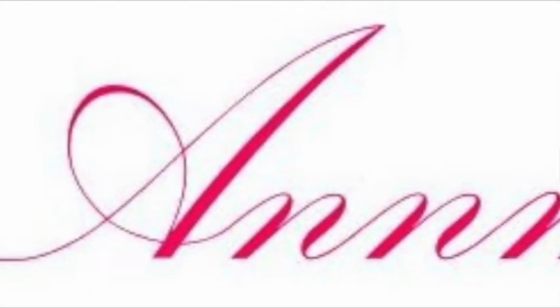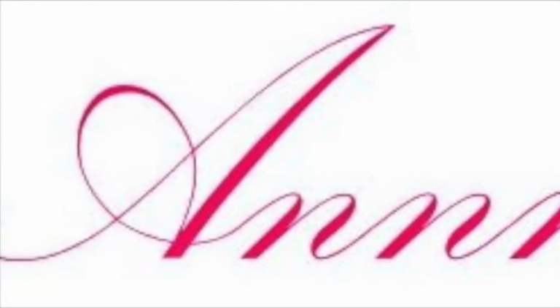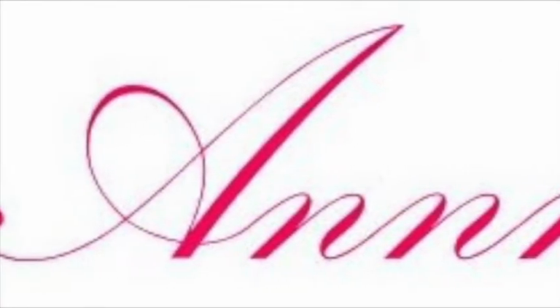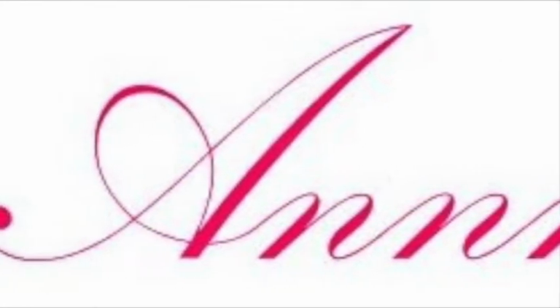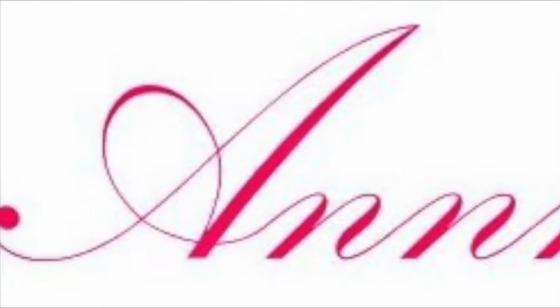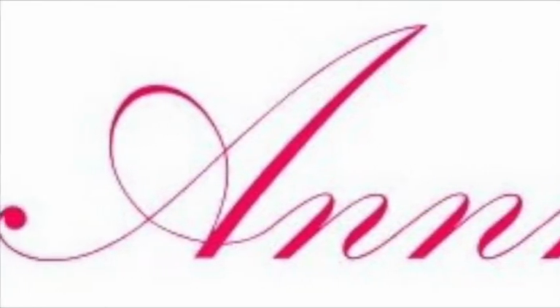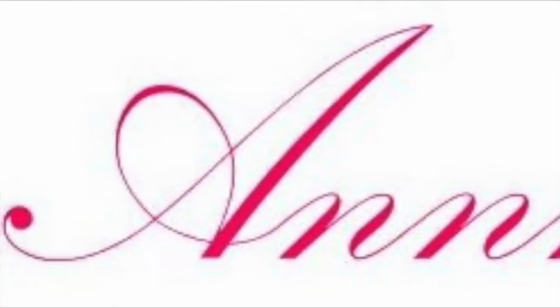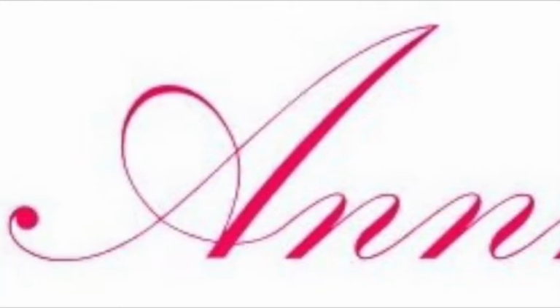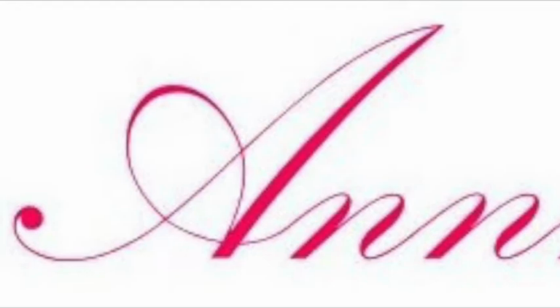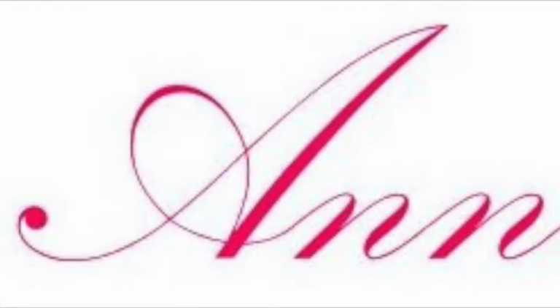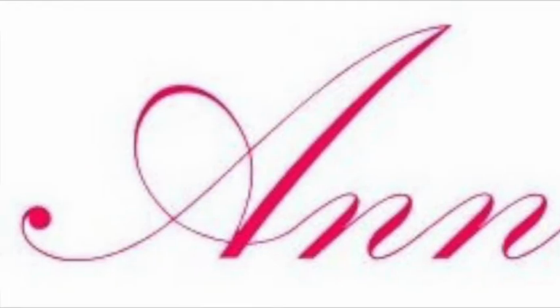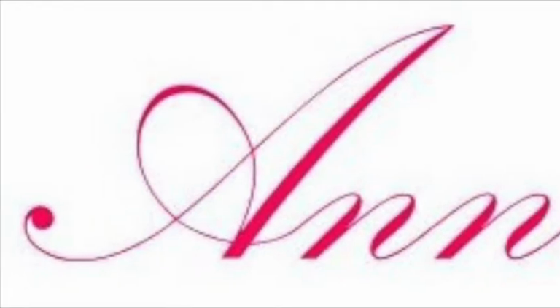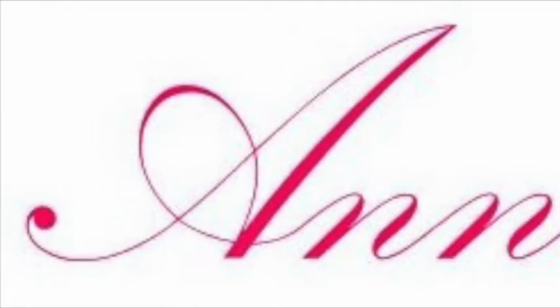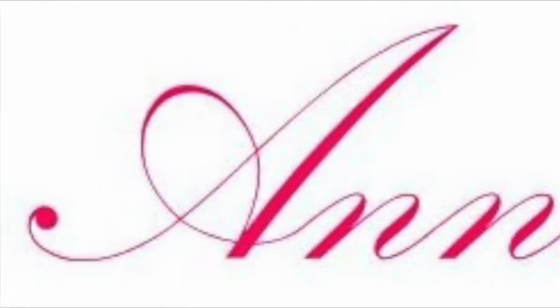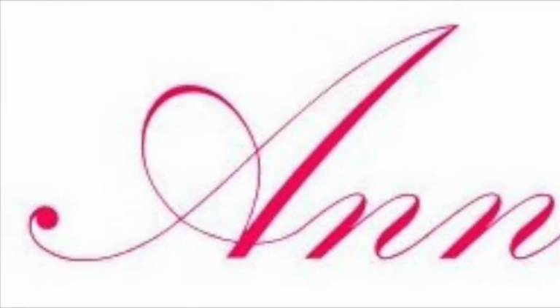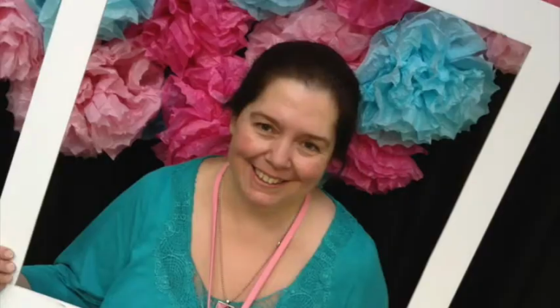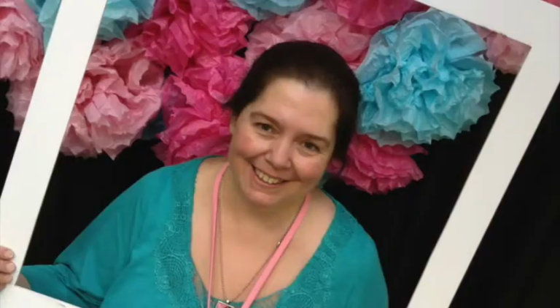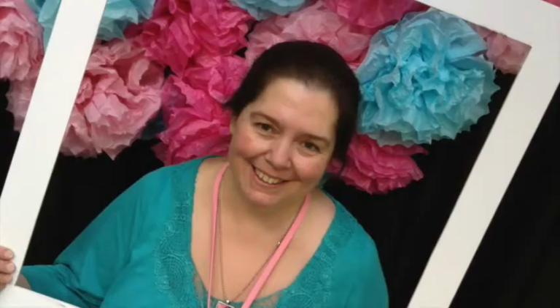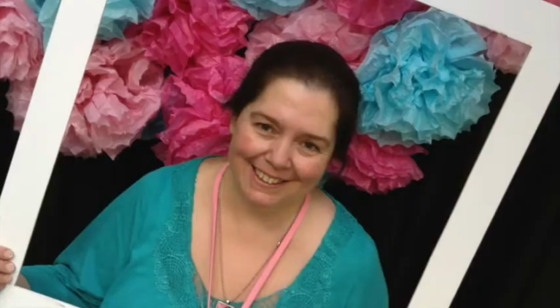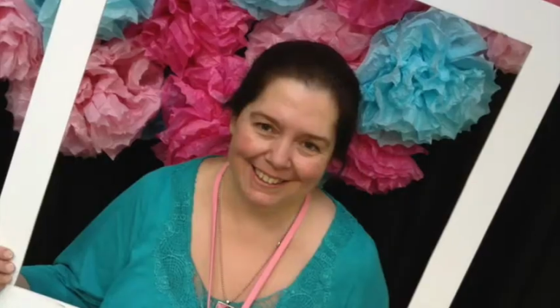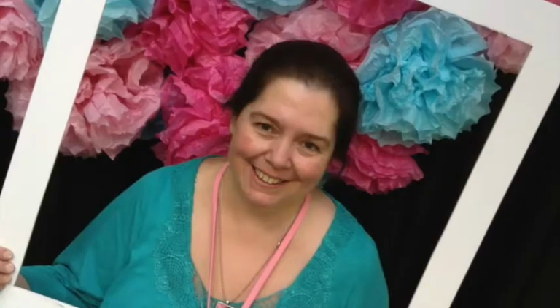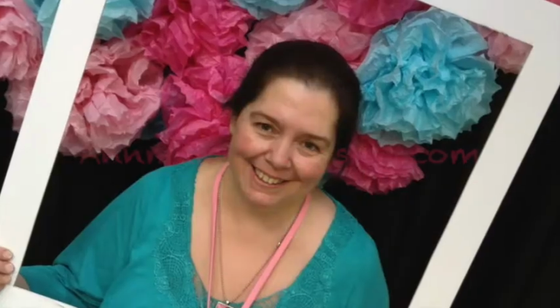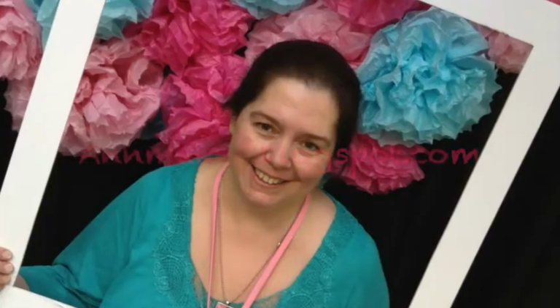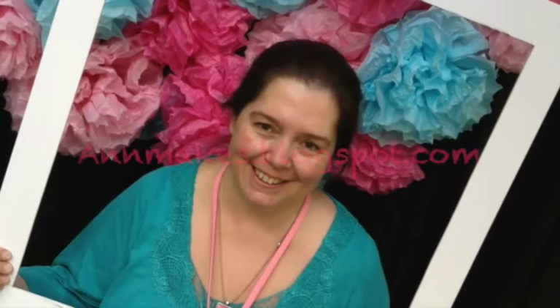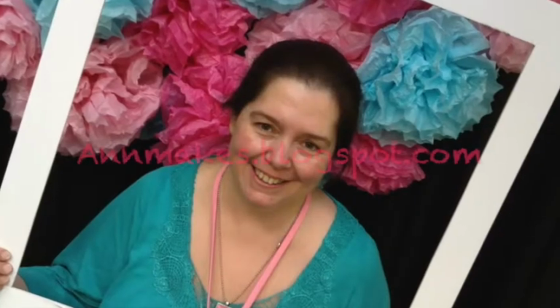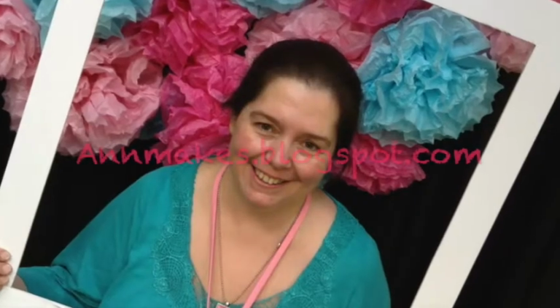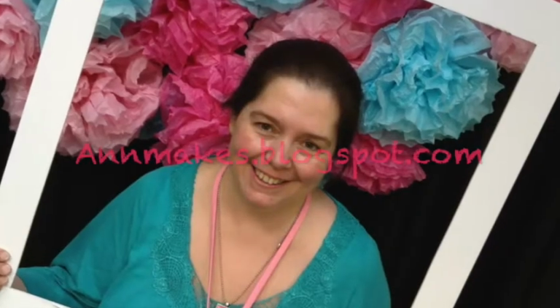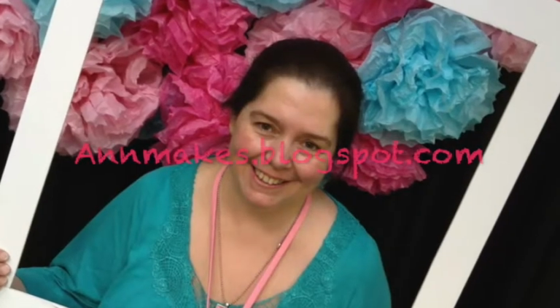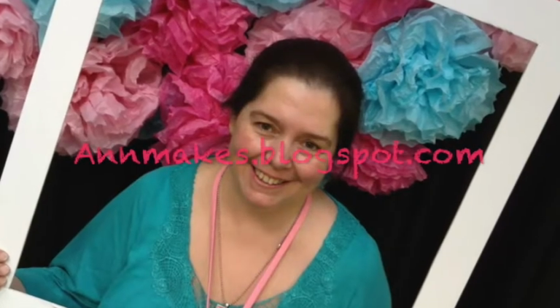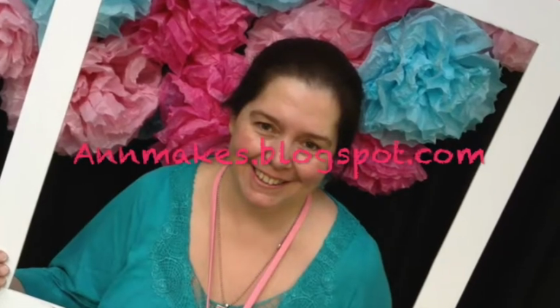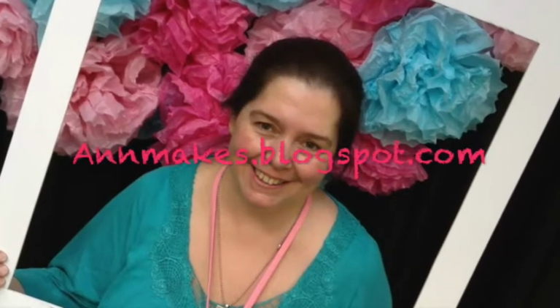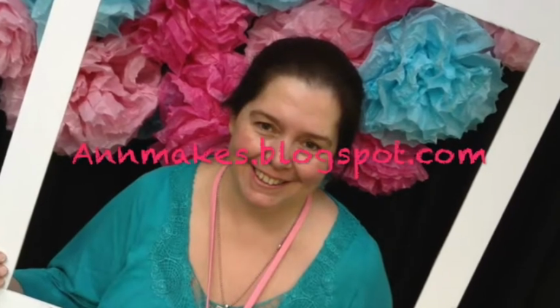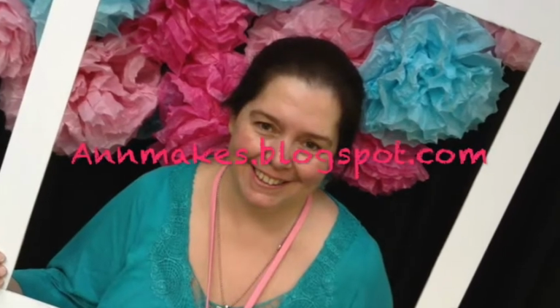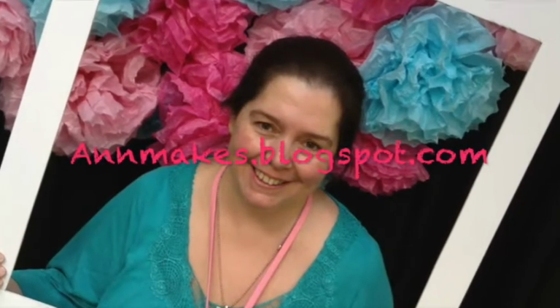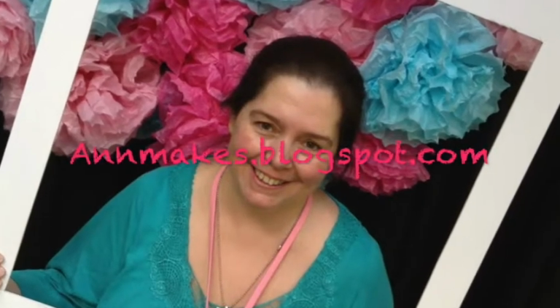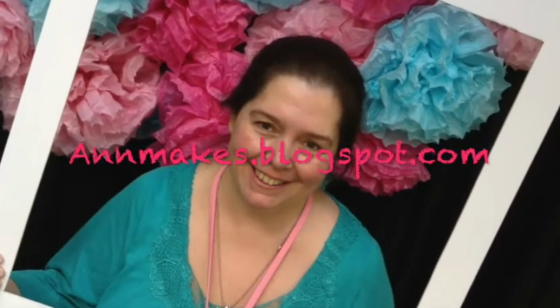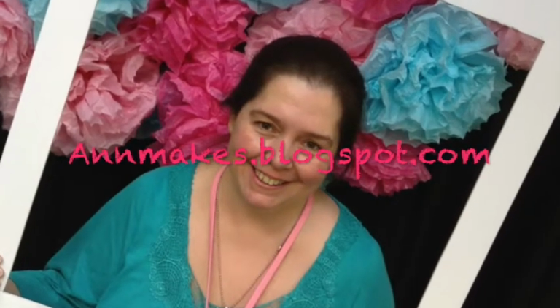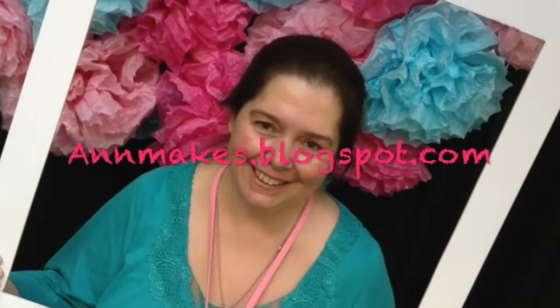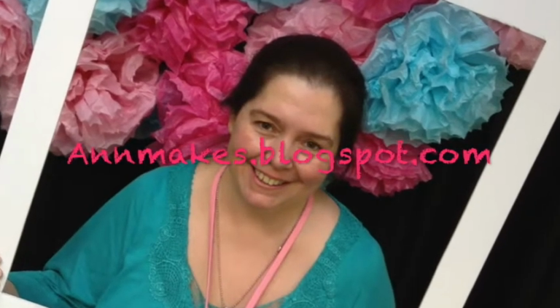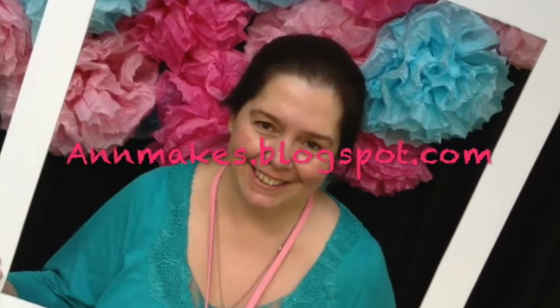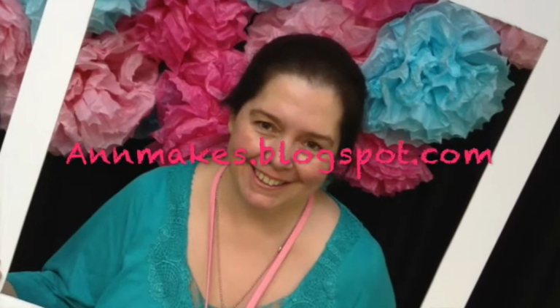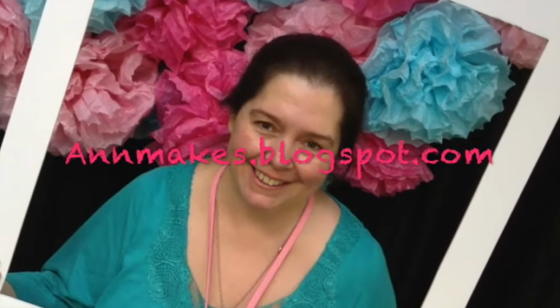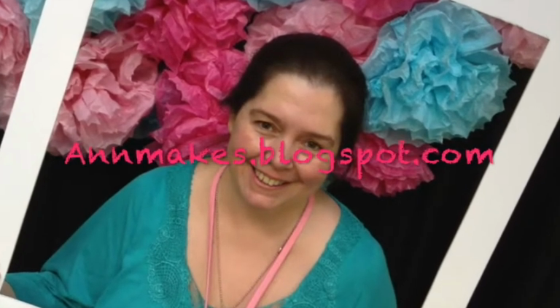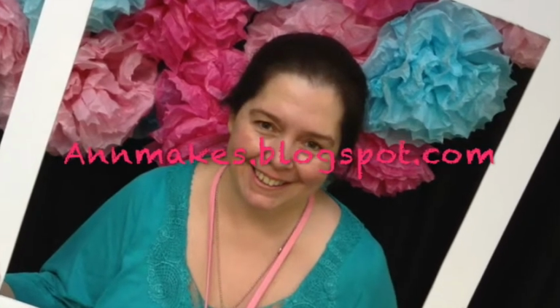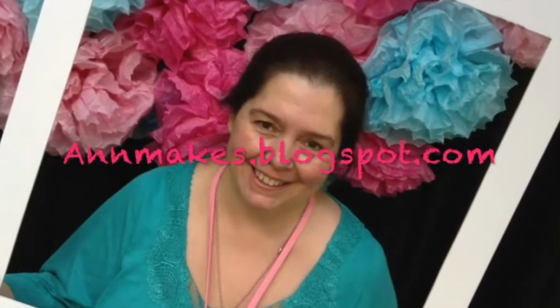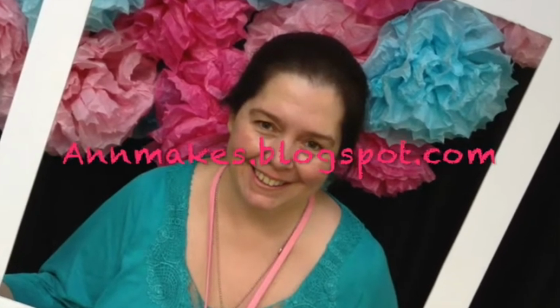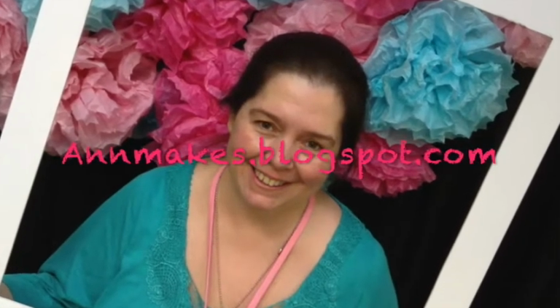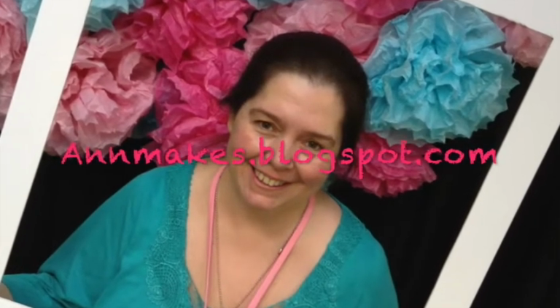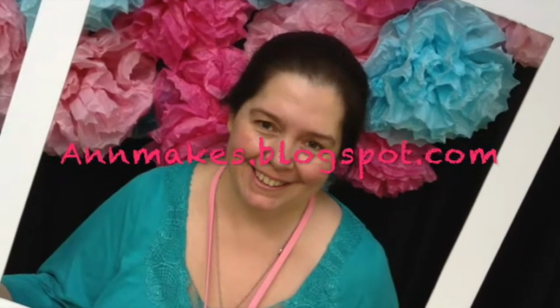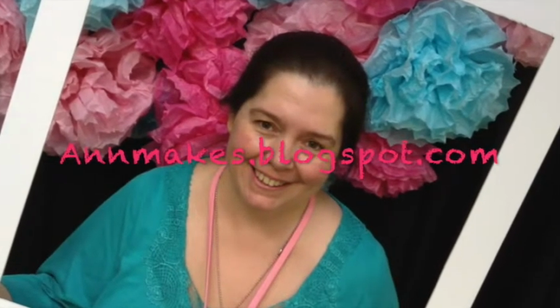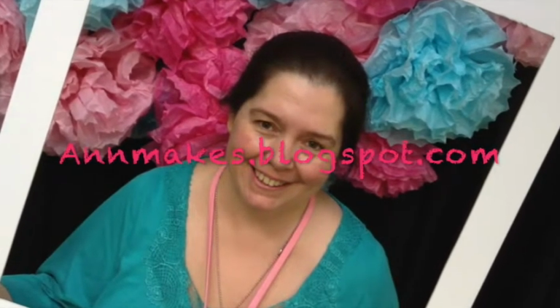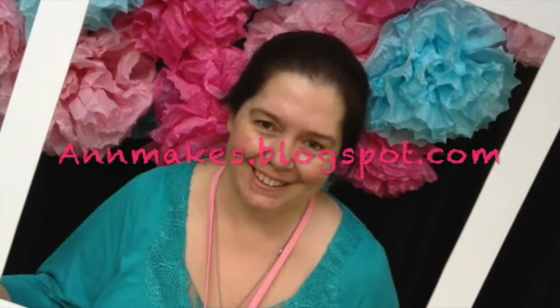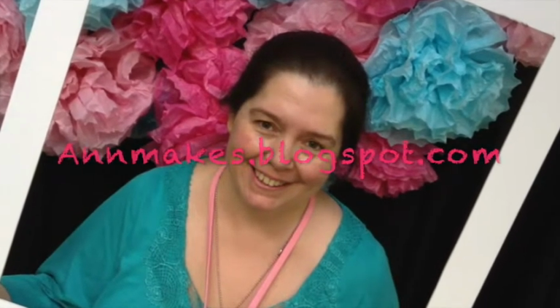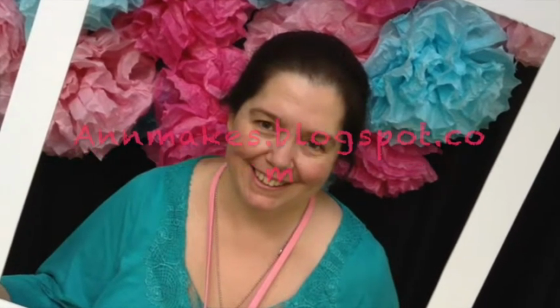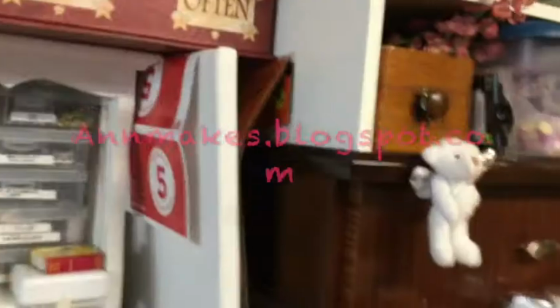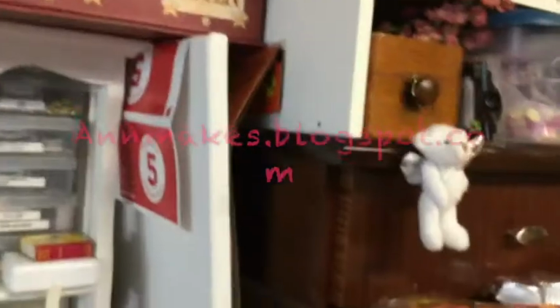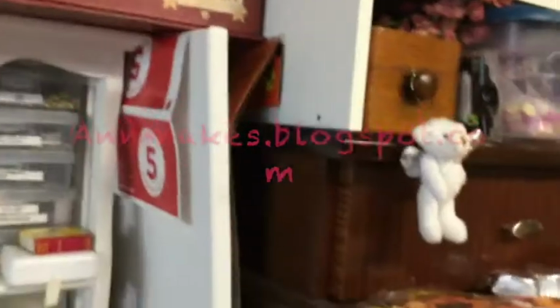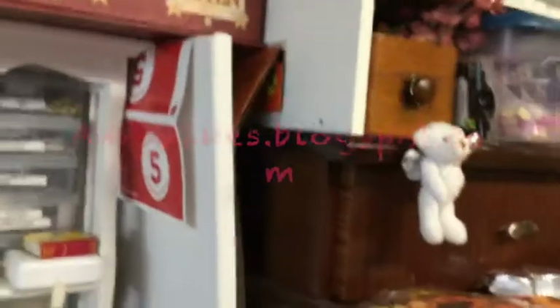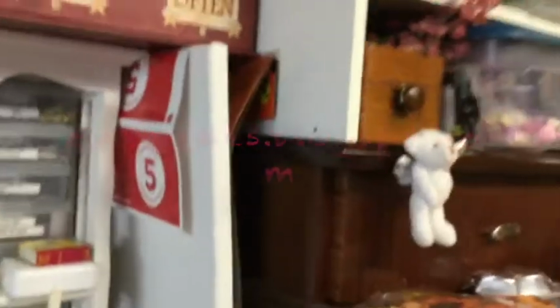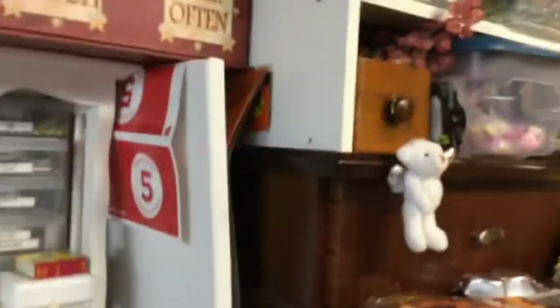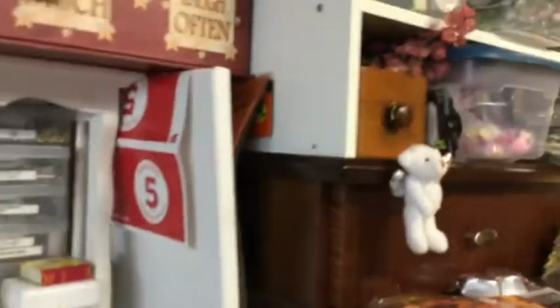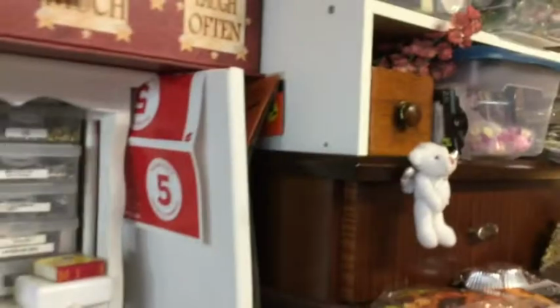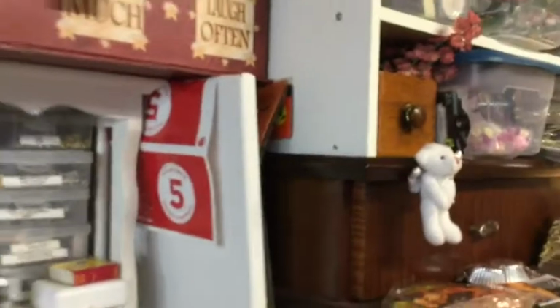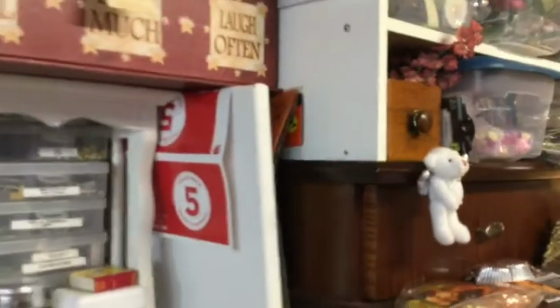Hi, I'm Anne from Anne Makes and today it's time for part three of my craft room tour 2017.